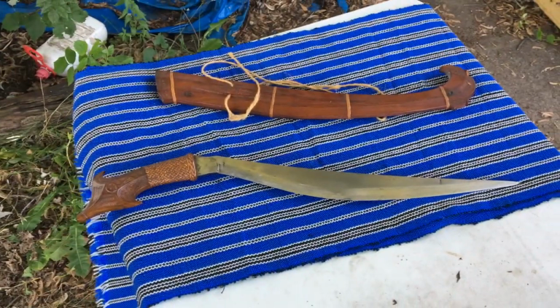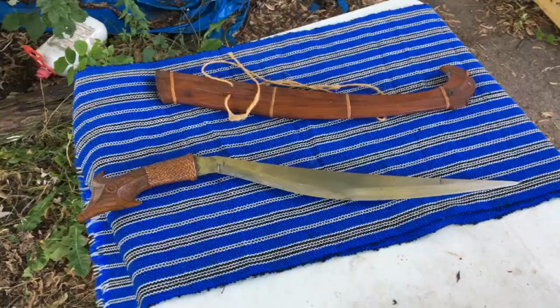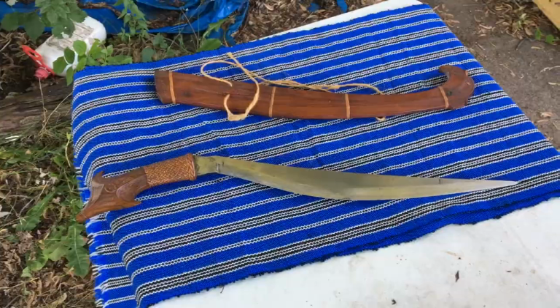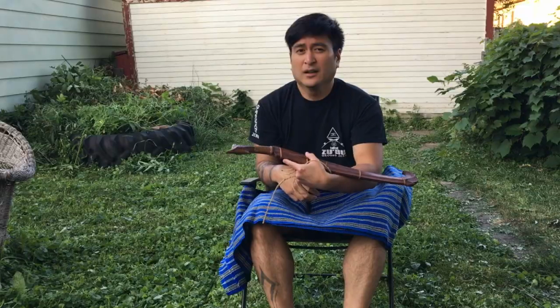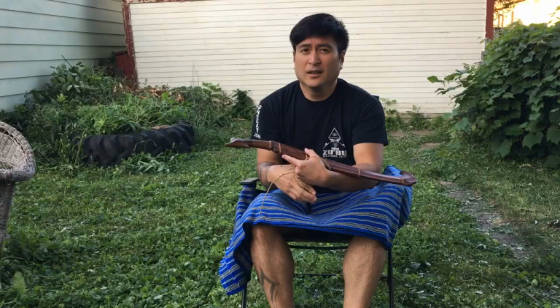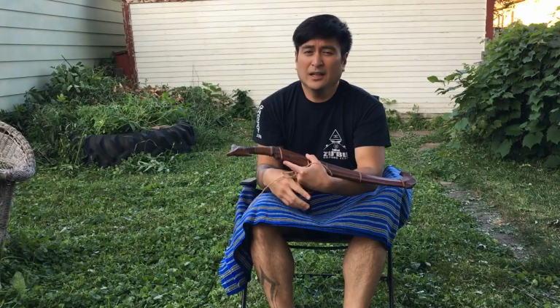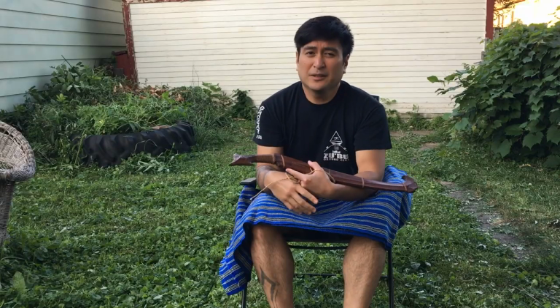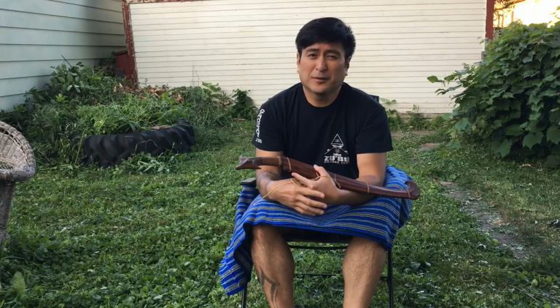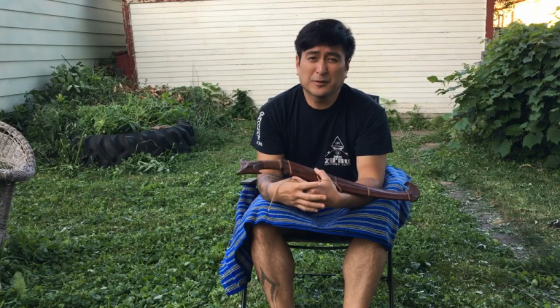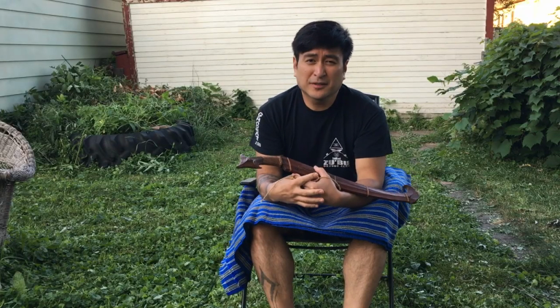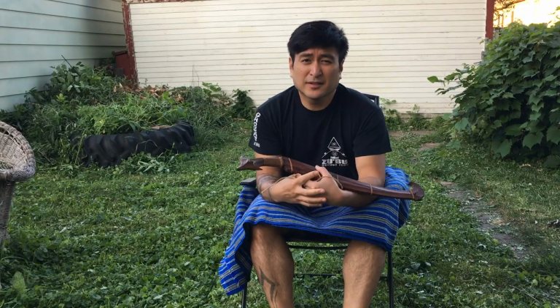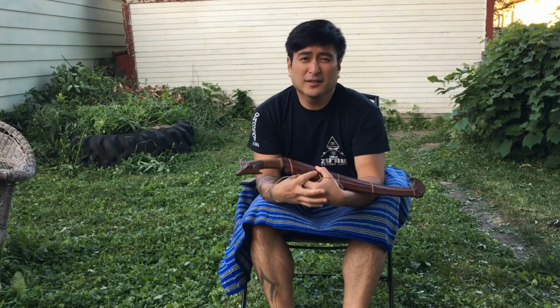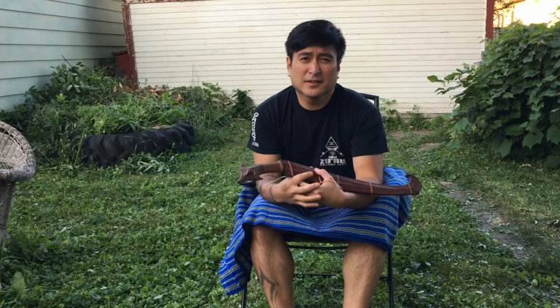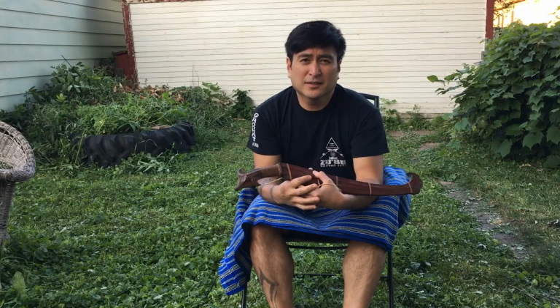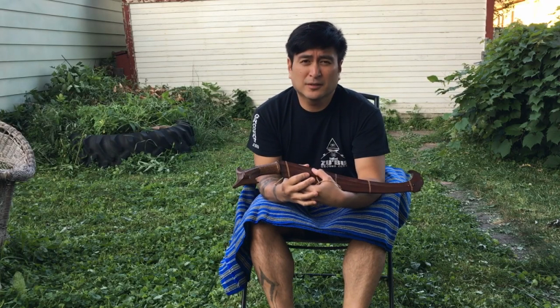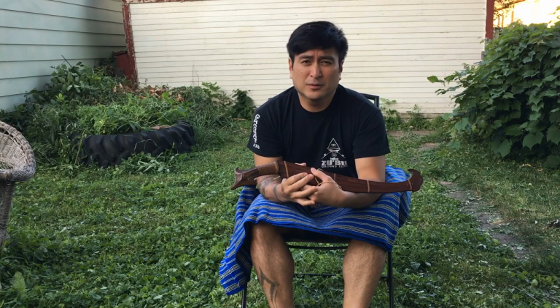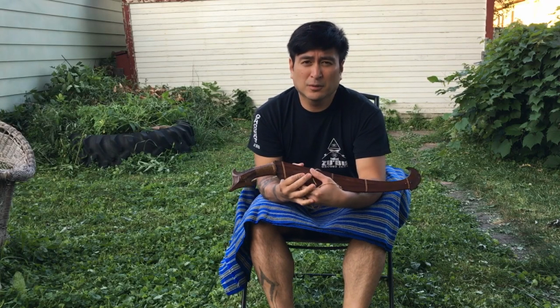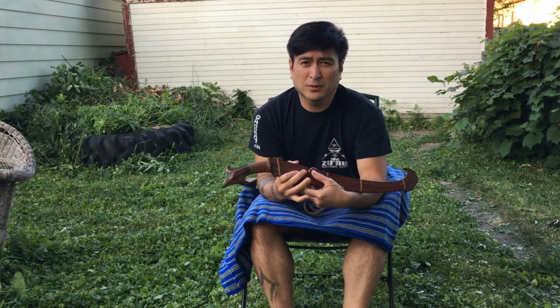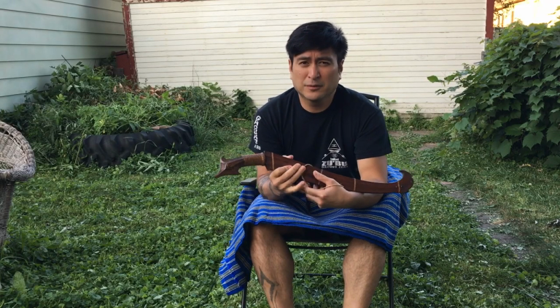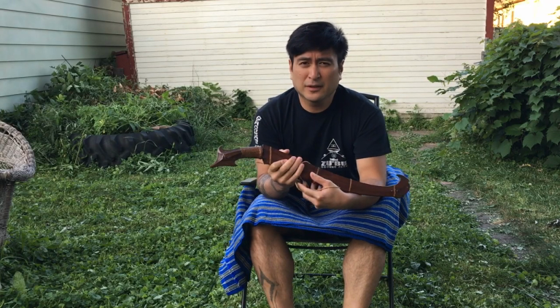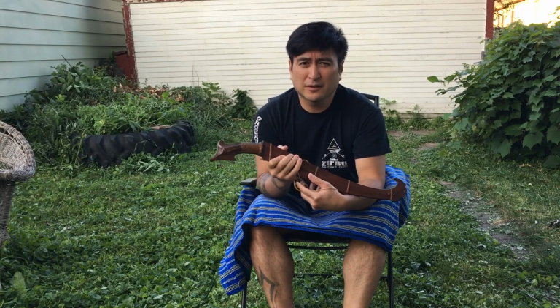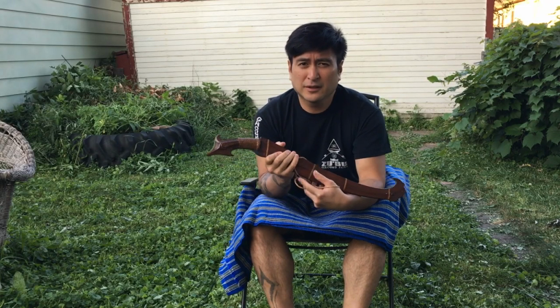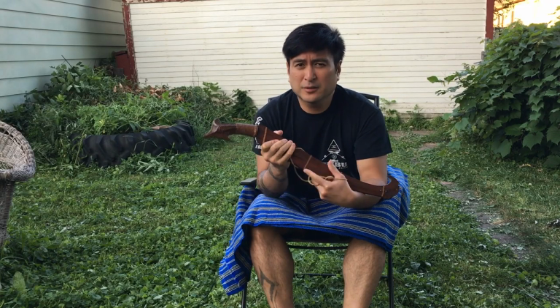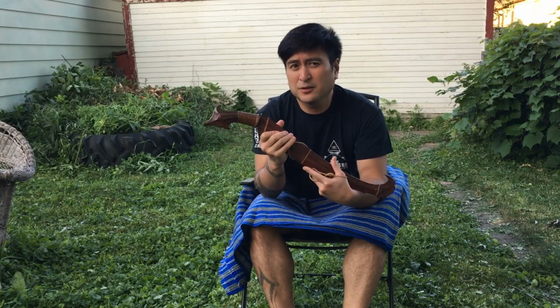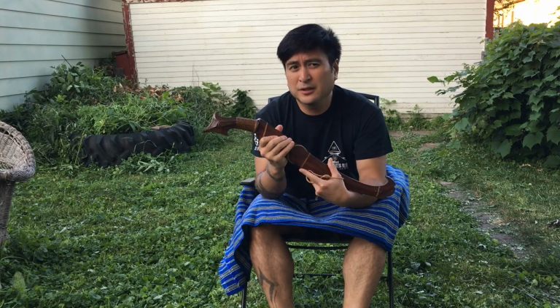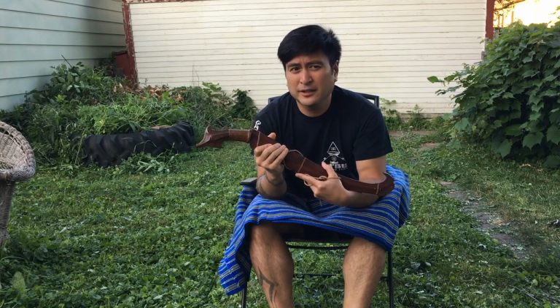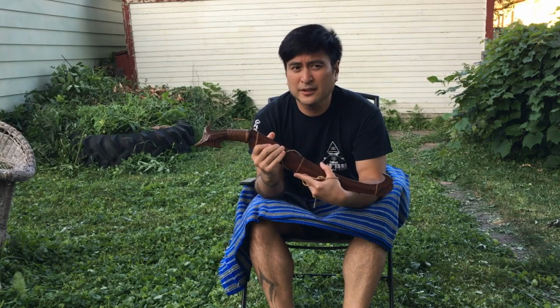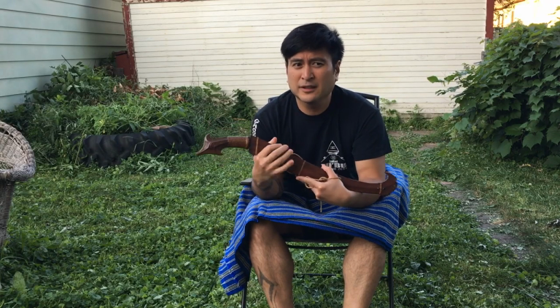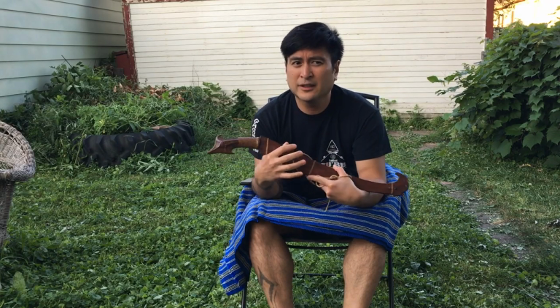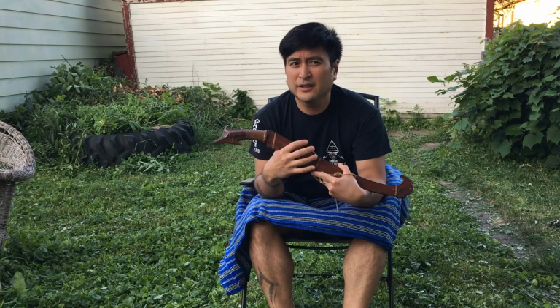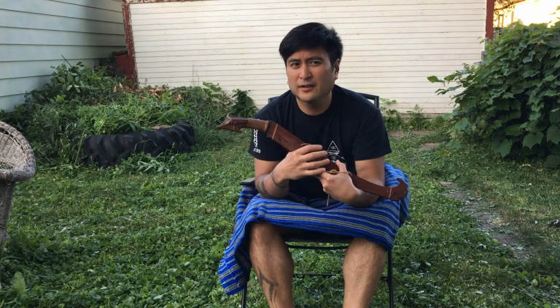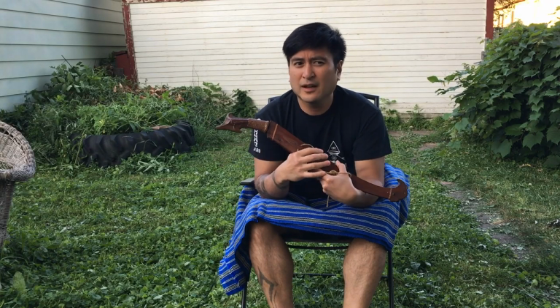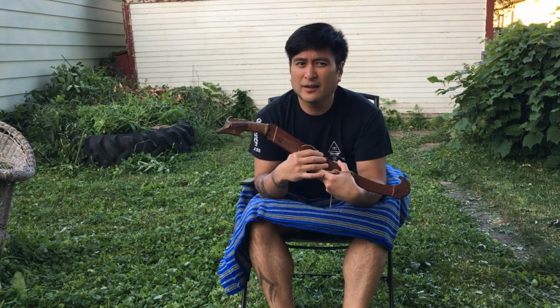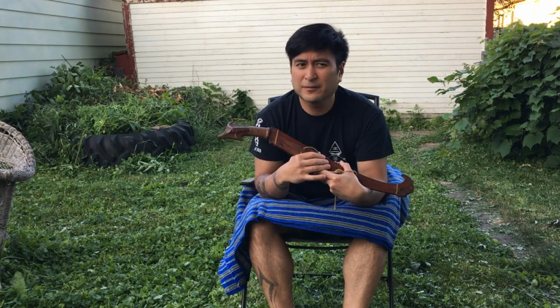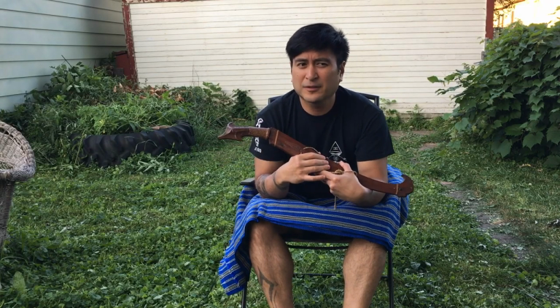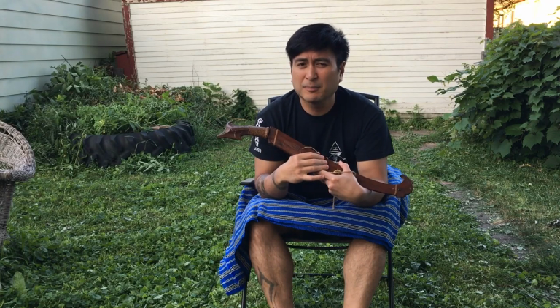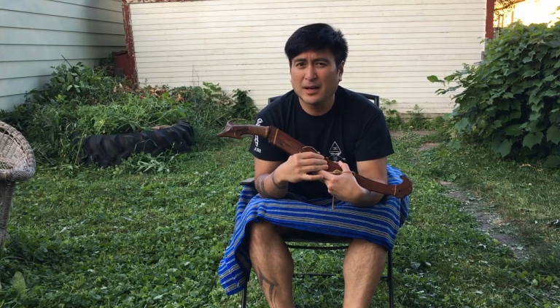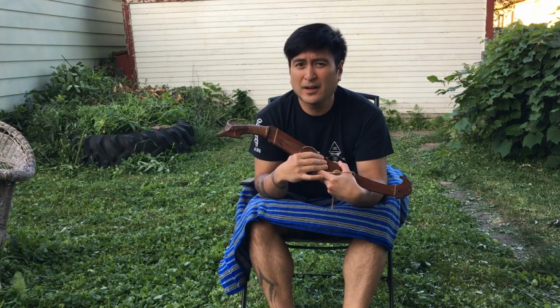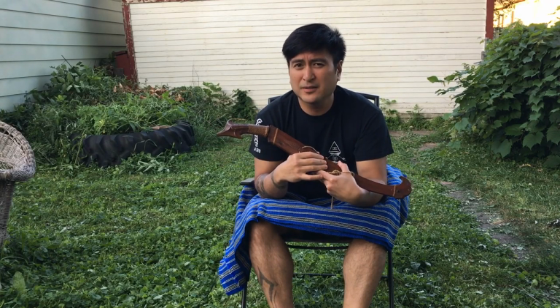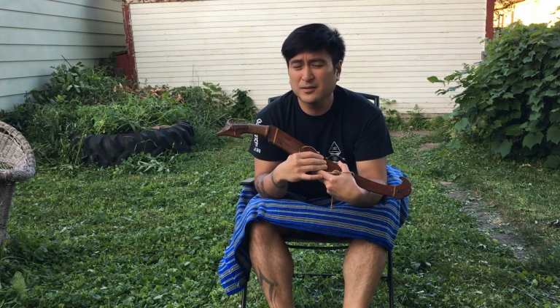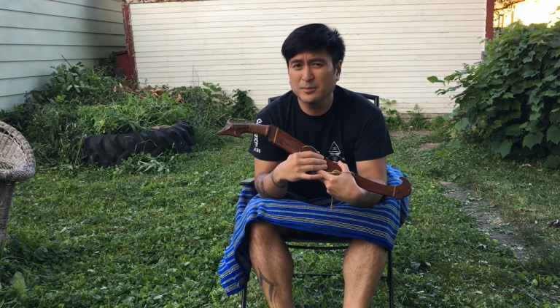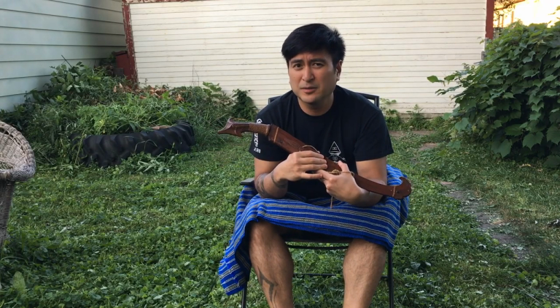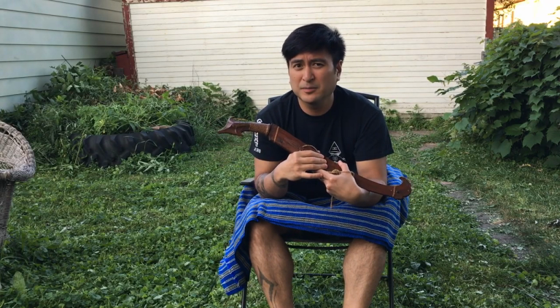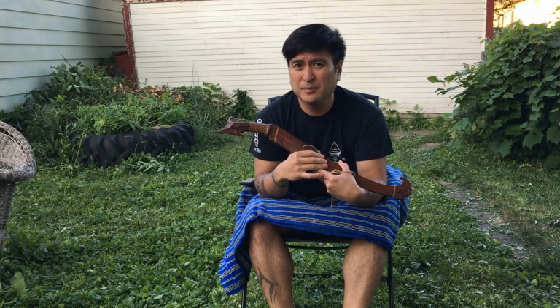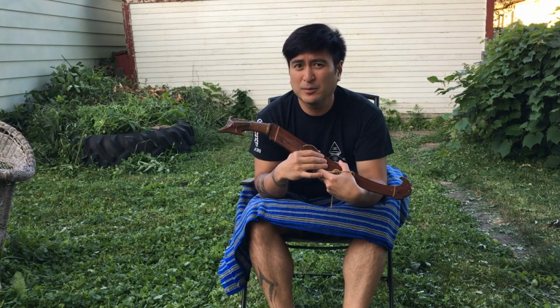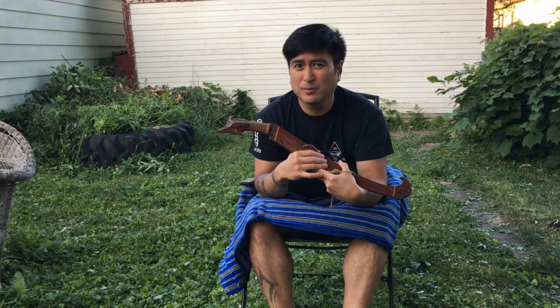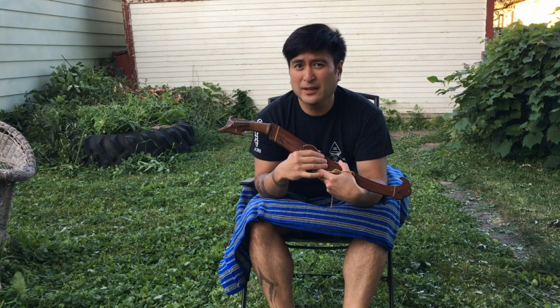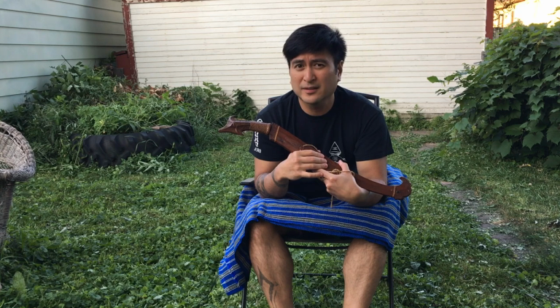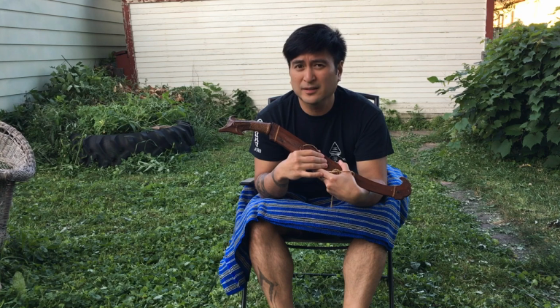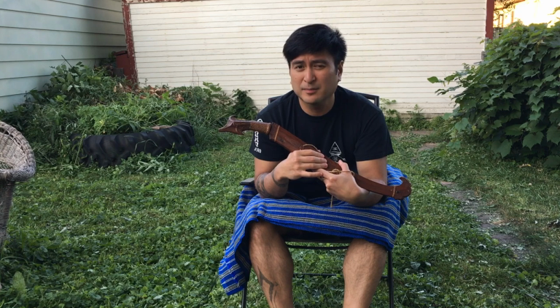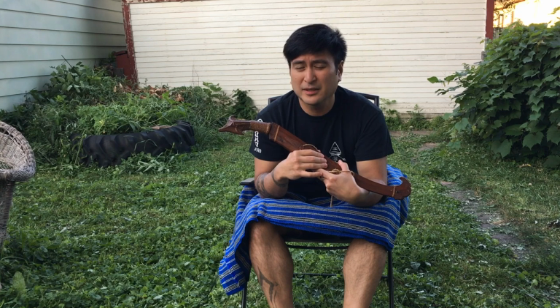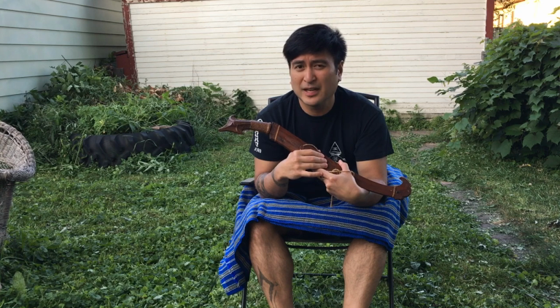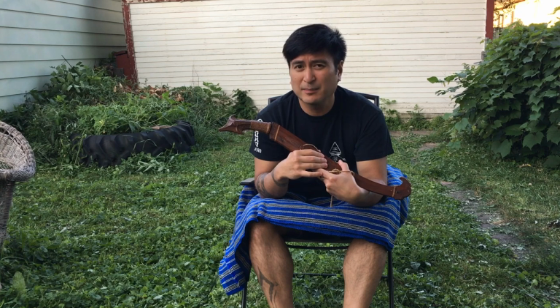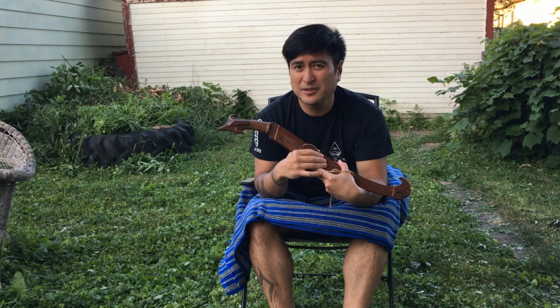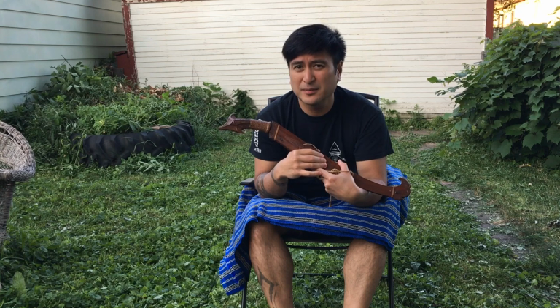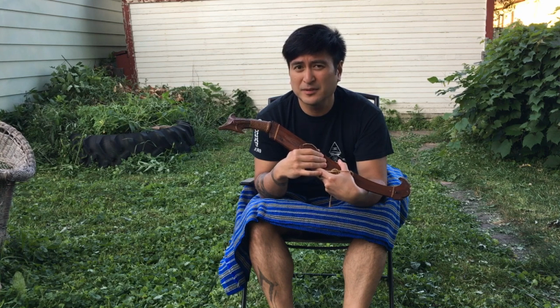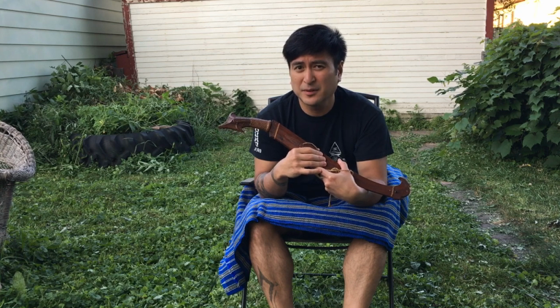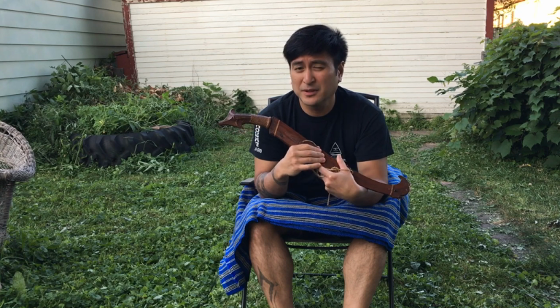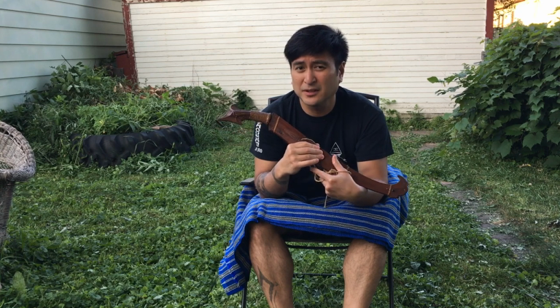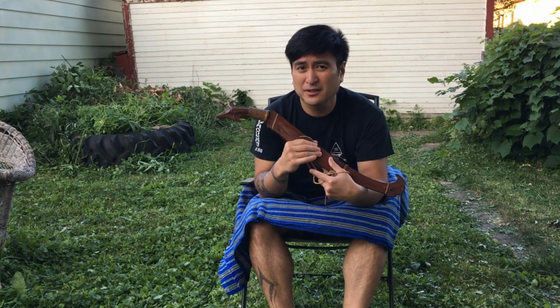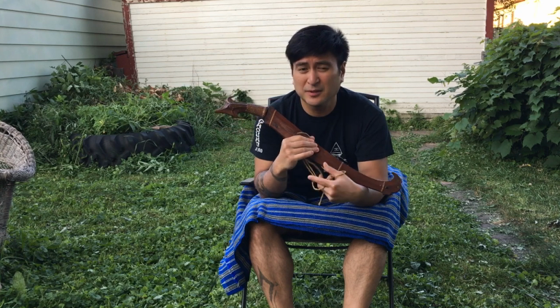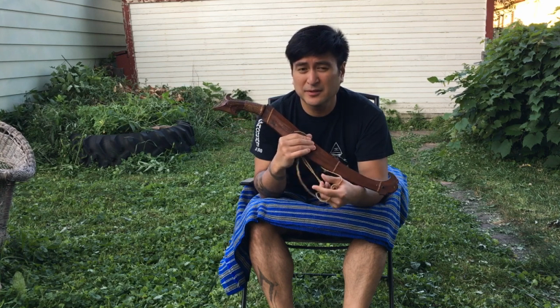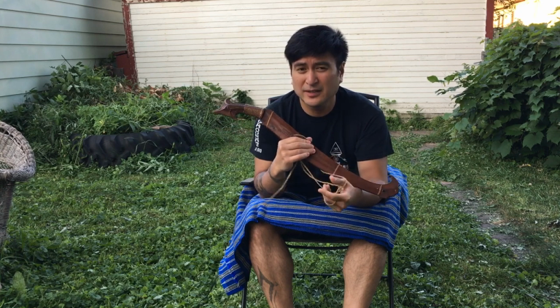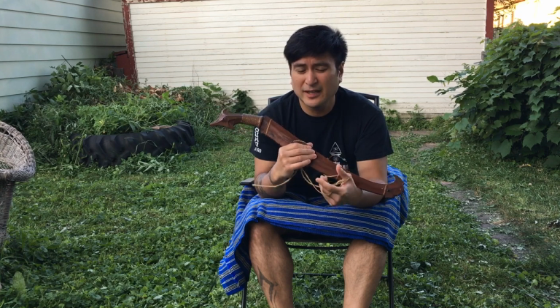Hi folks, this is Guru Federico here from Bahatsubu Midwest, Minneapolis, Minnesota, USA.